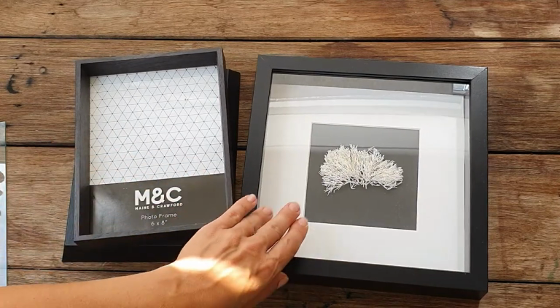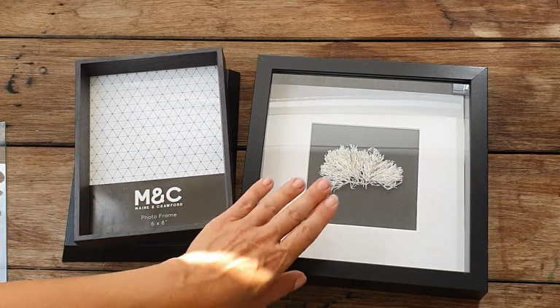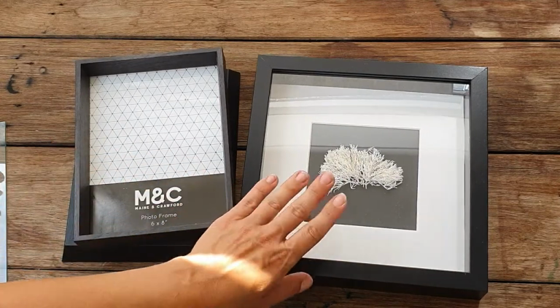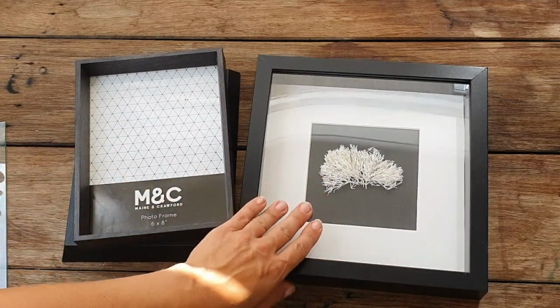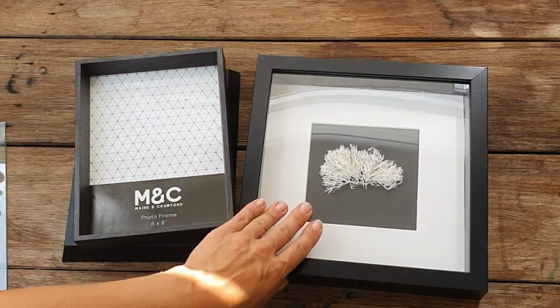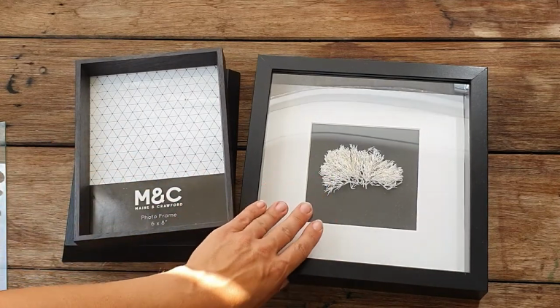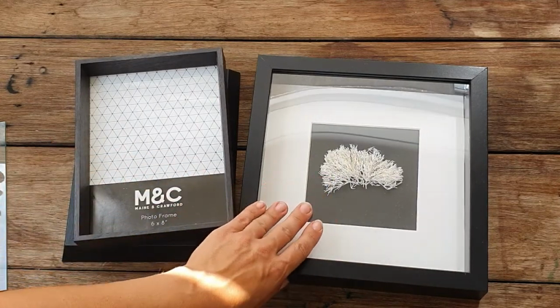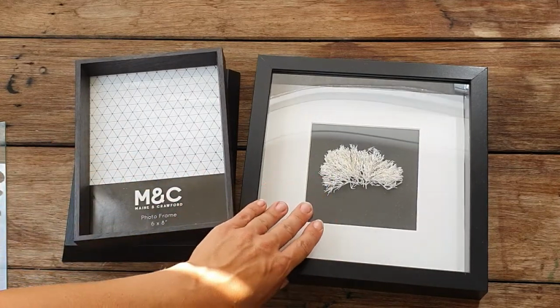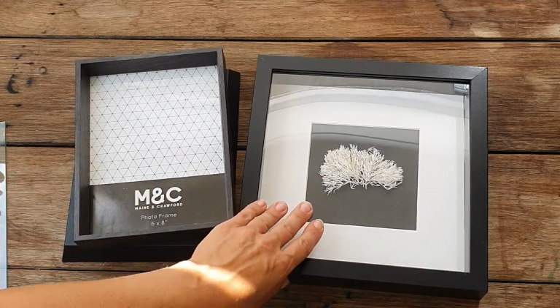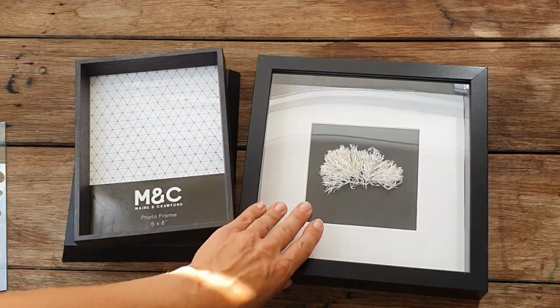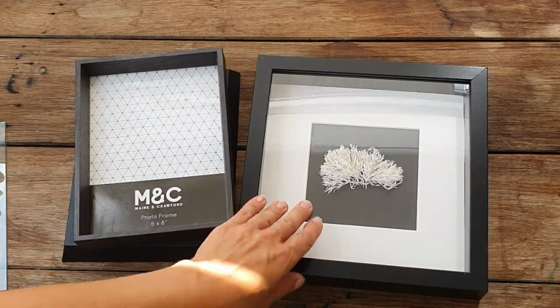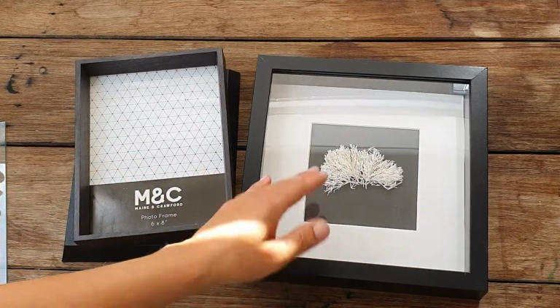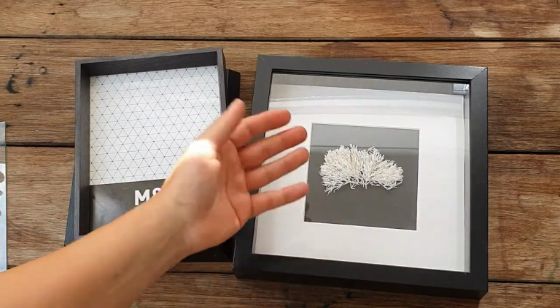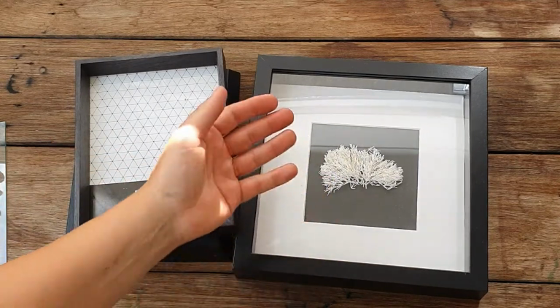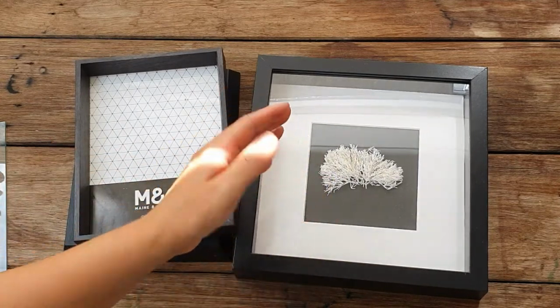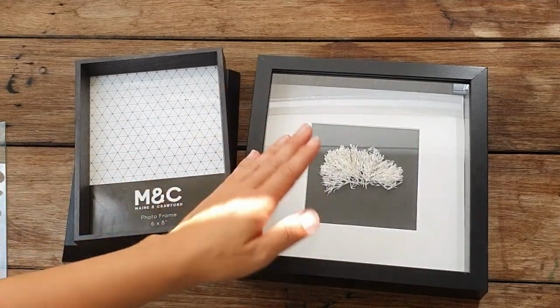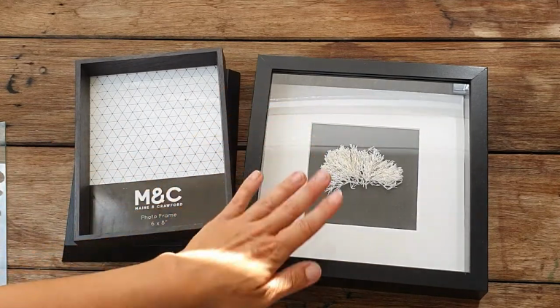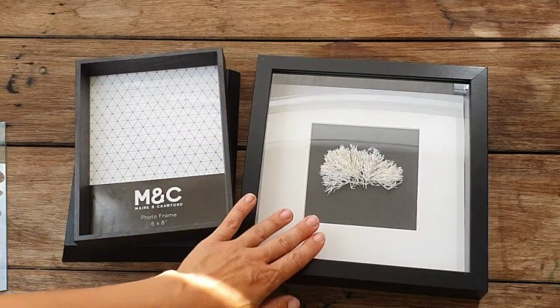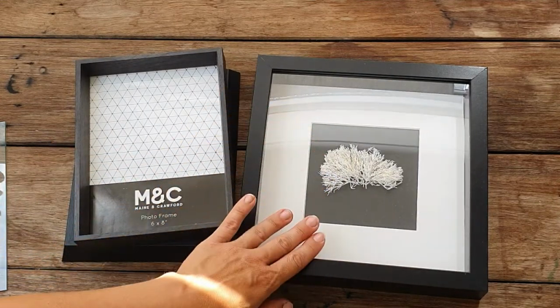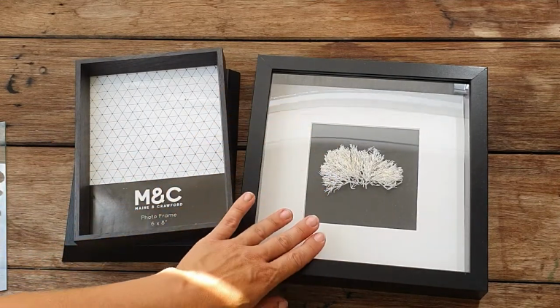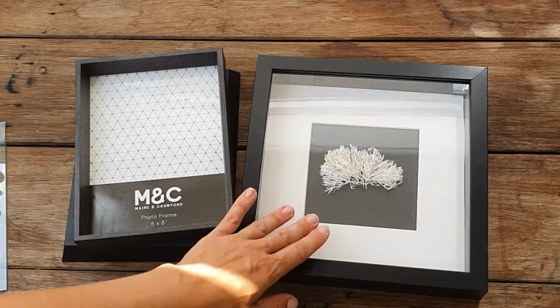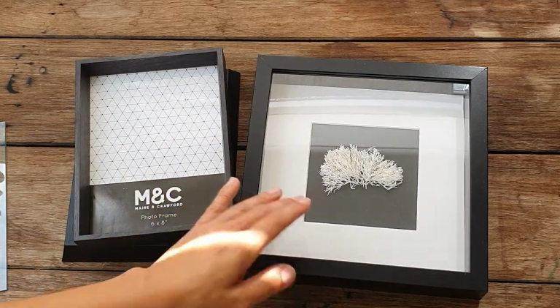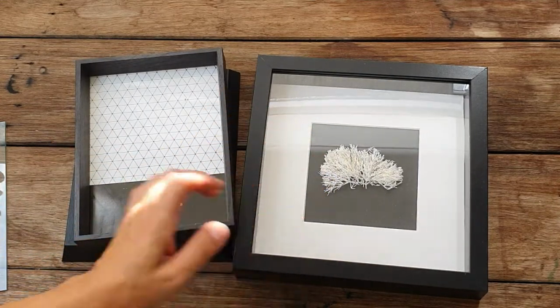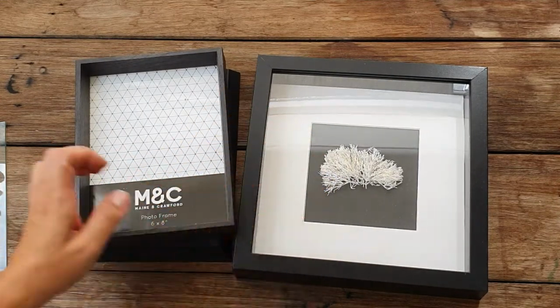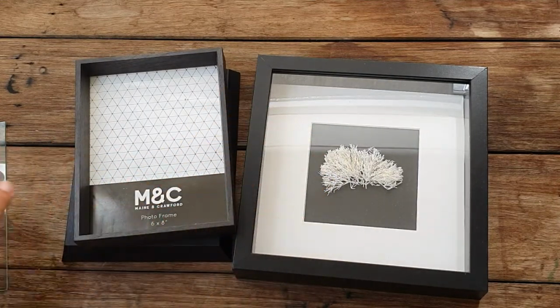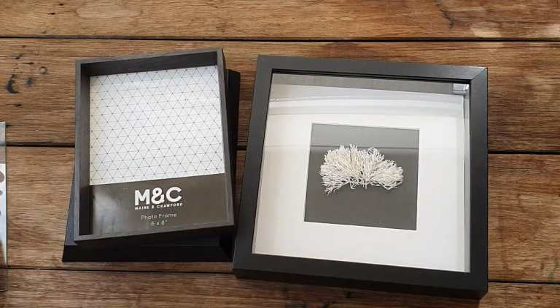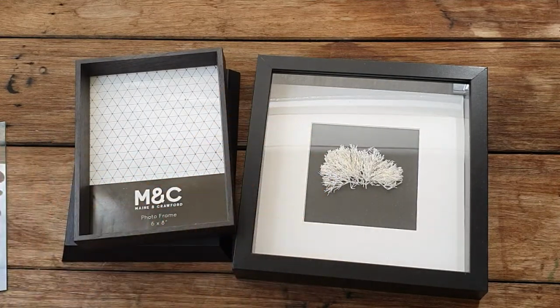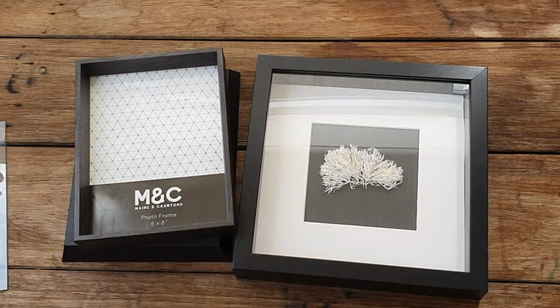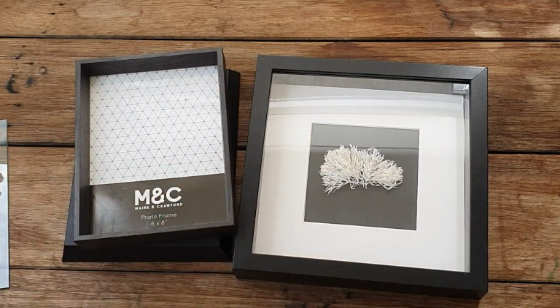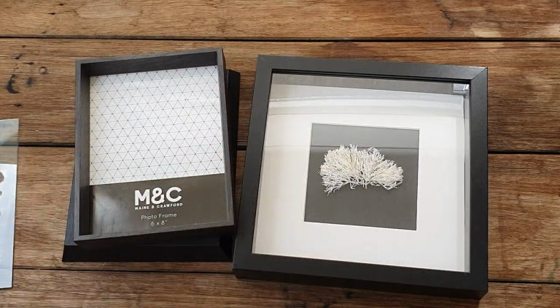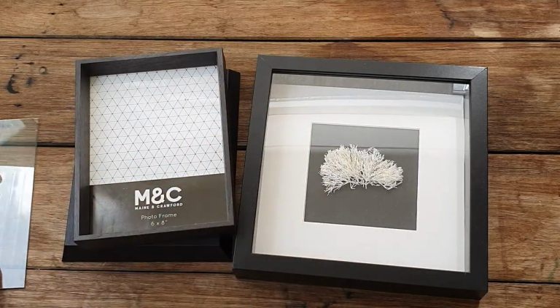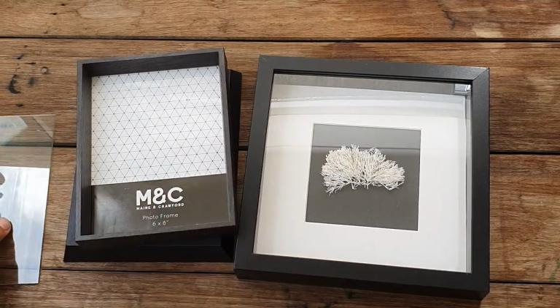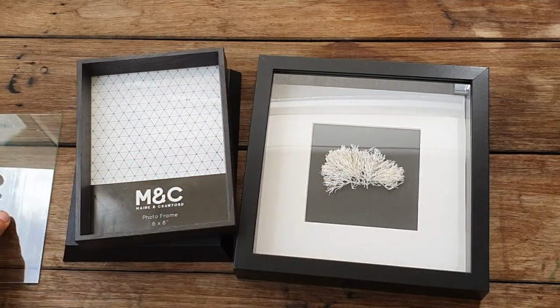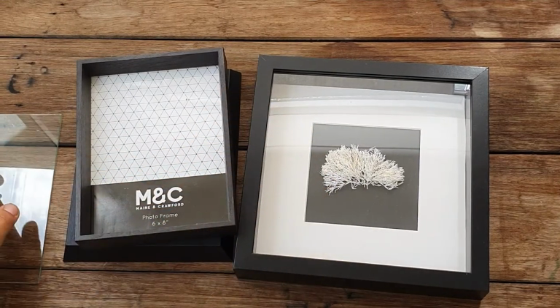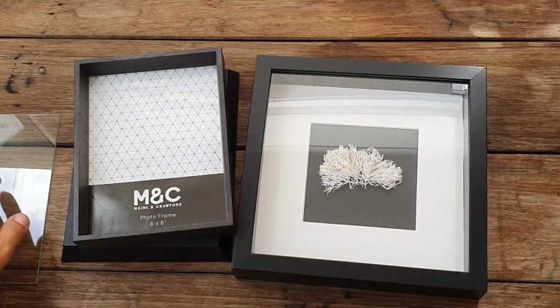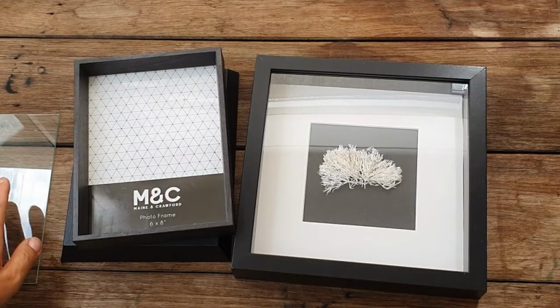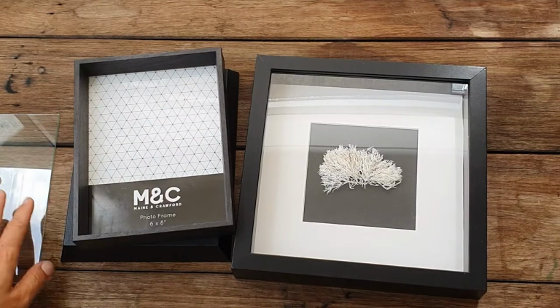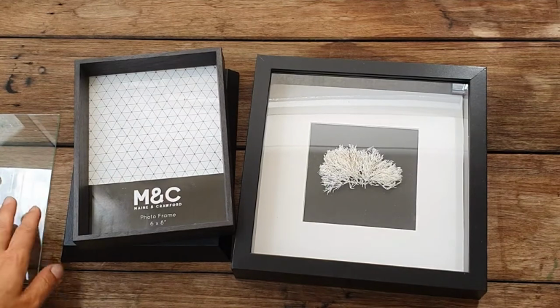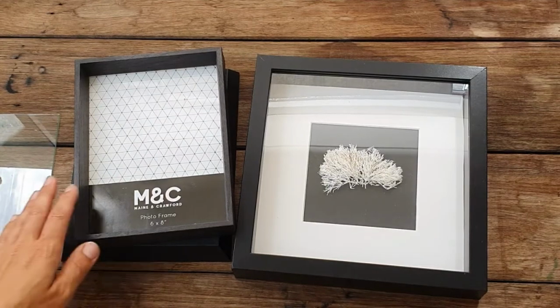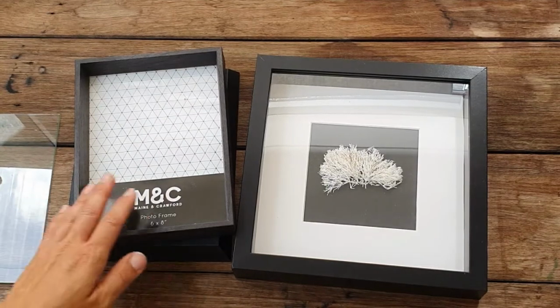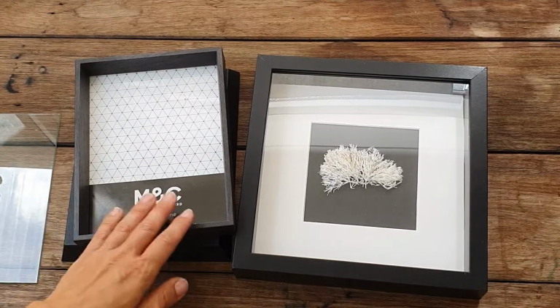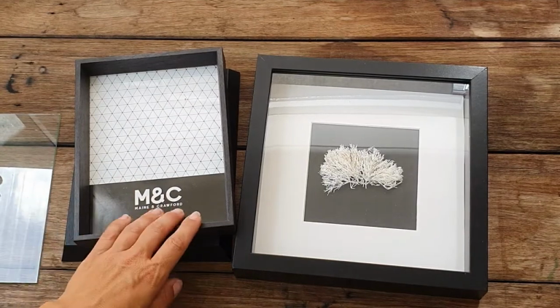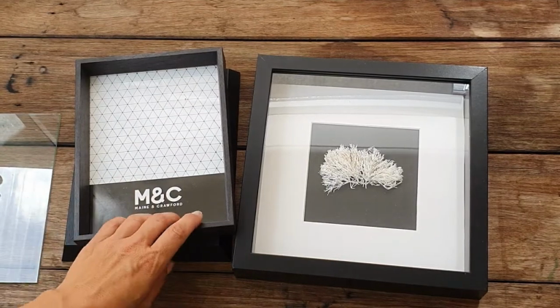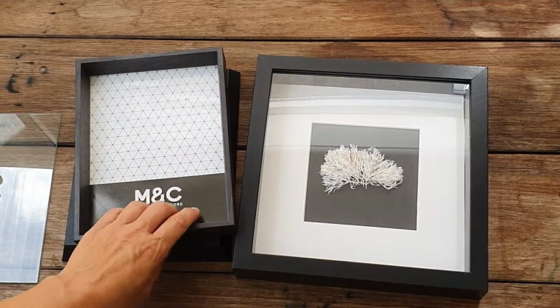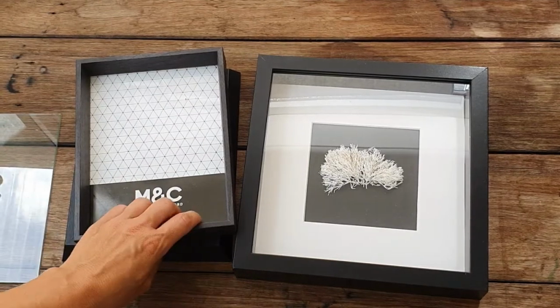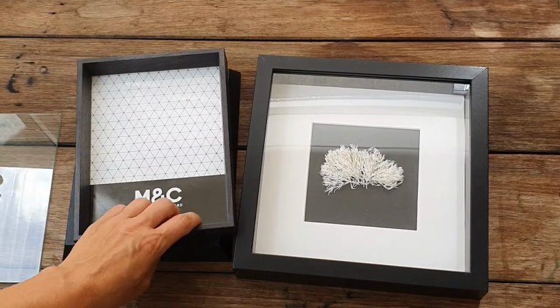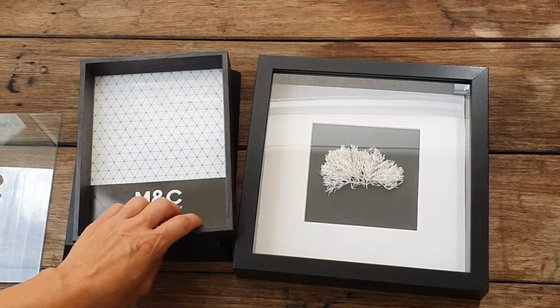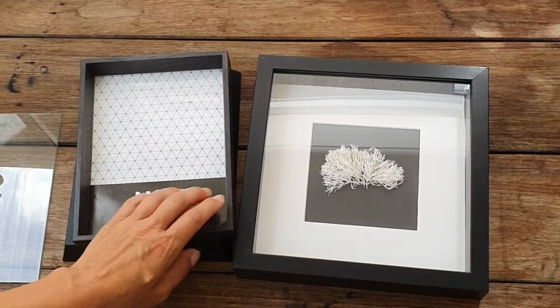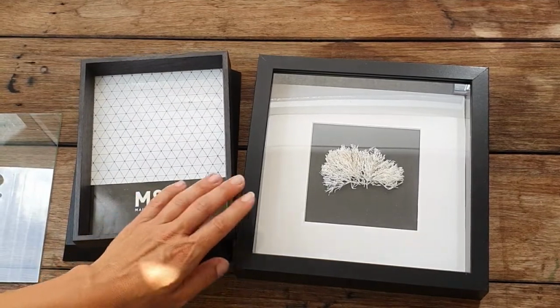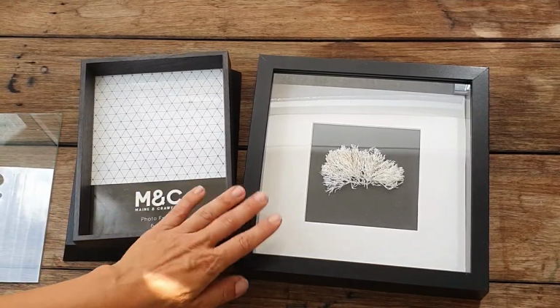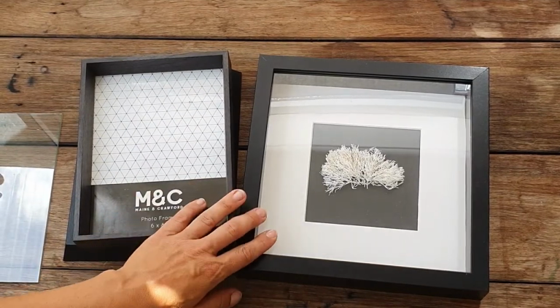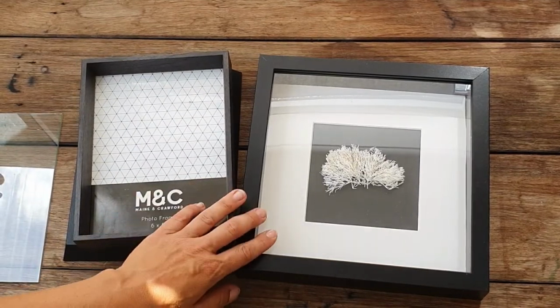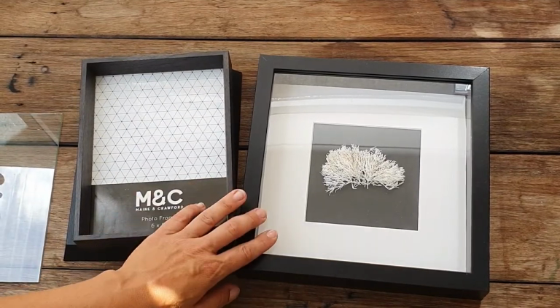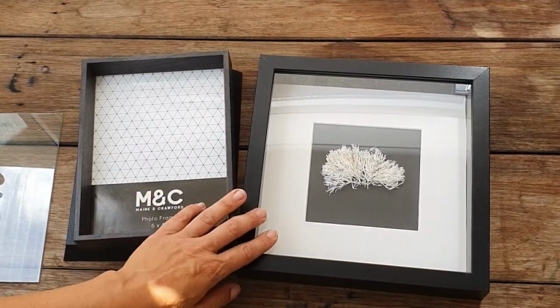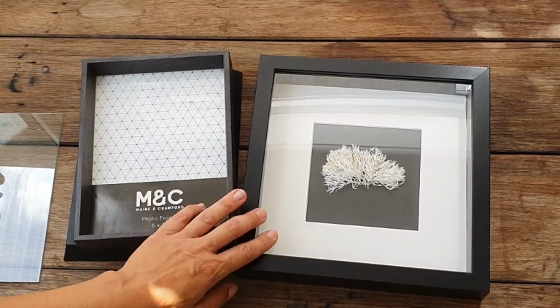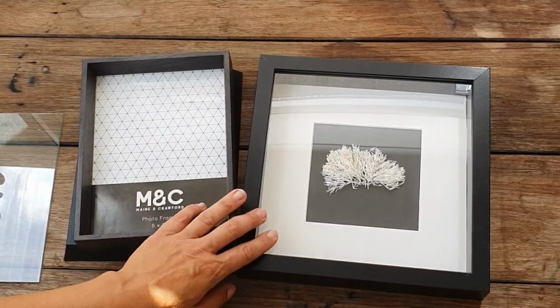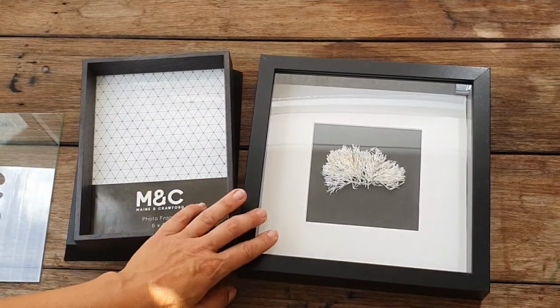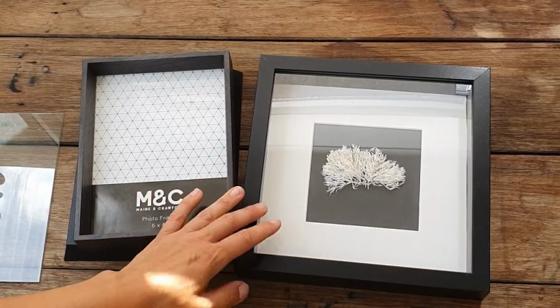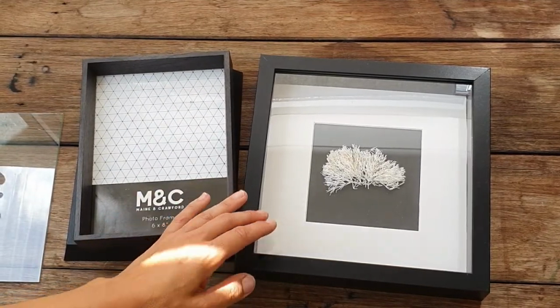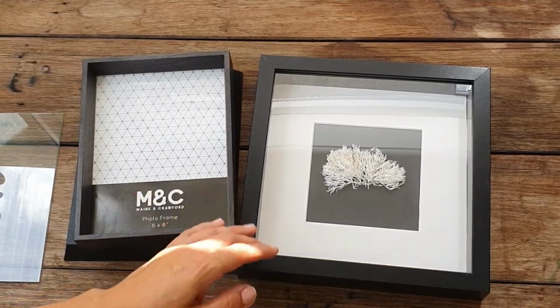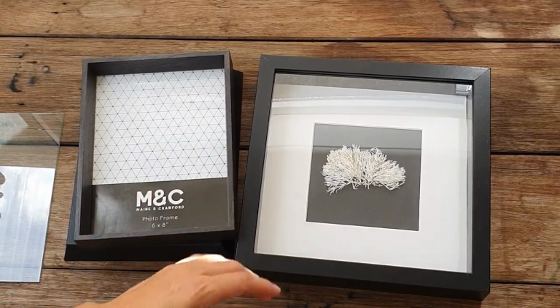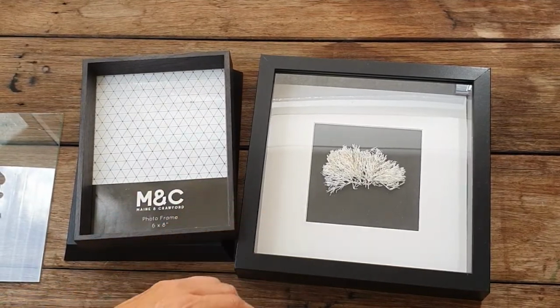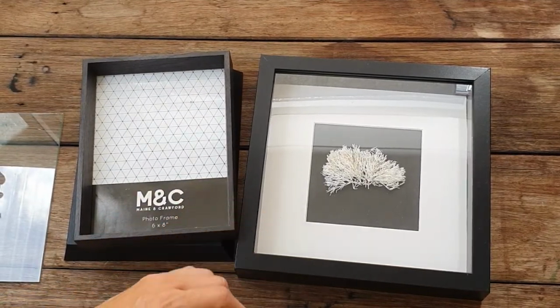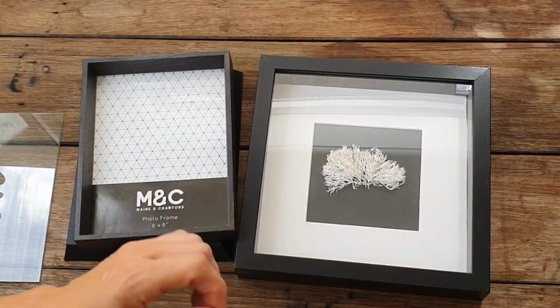The IKEA frames are really the best ones. Thanks for watching — if you like my videos, don't forget to subscribe. Thank you!